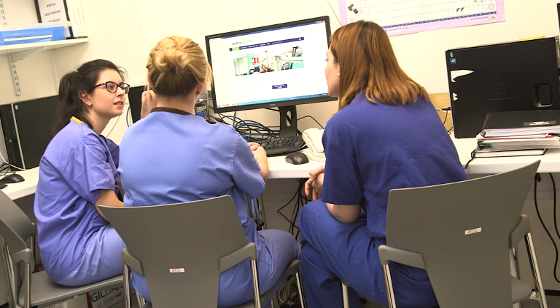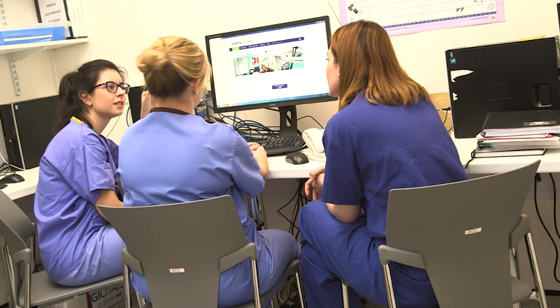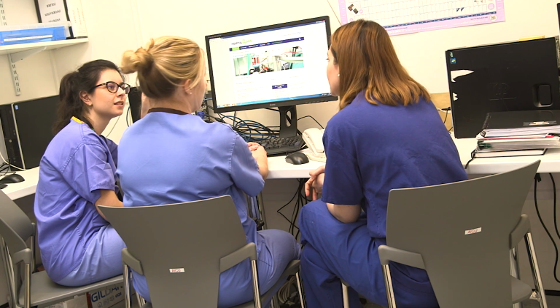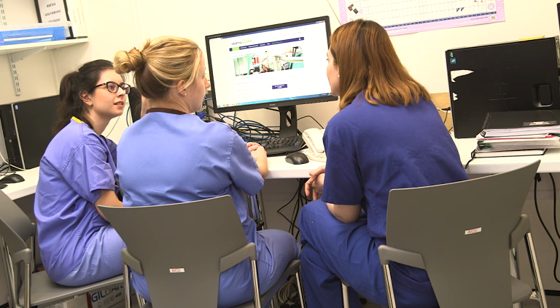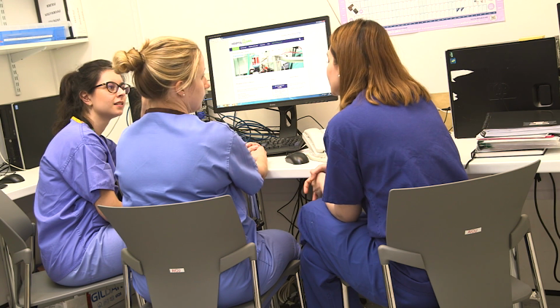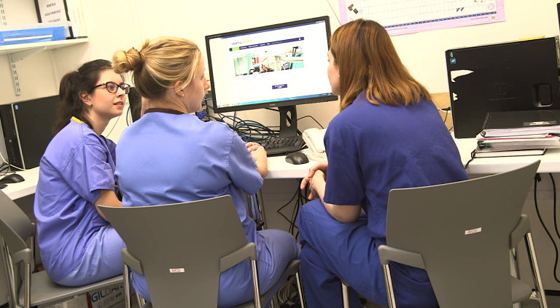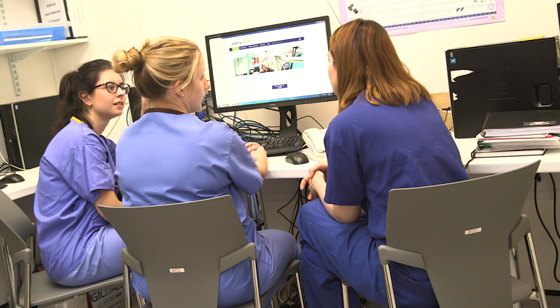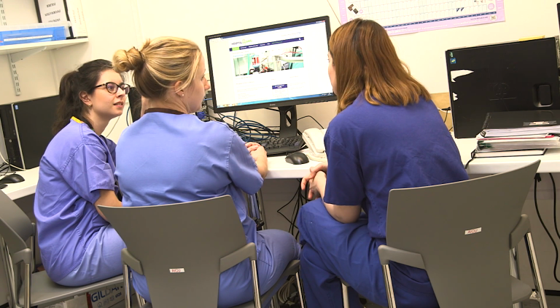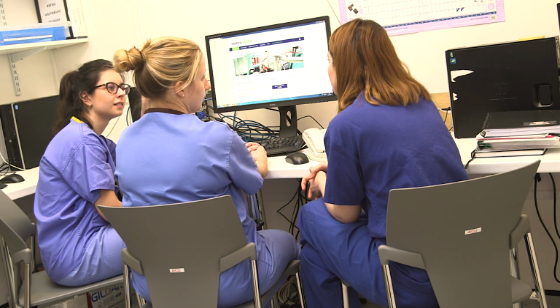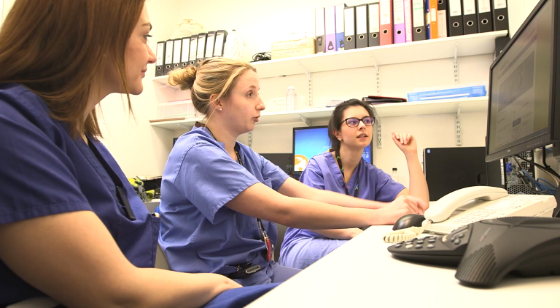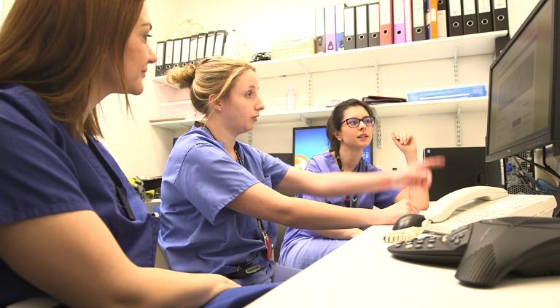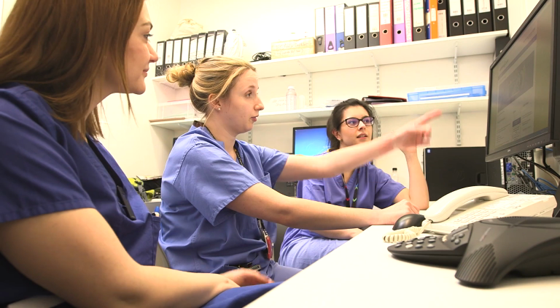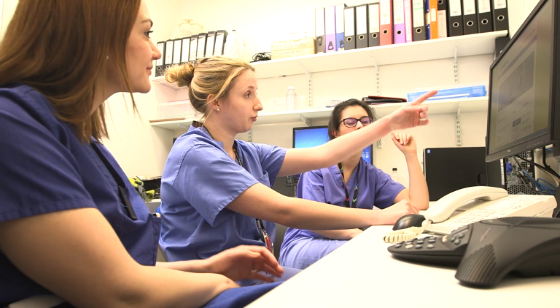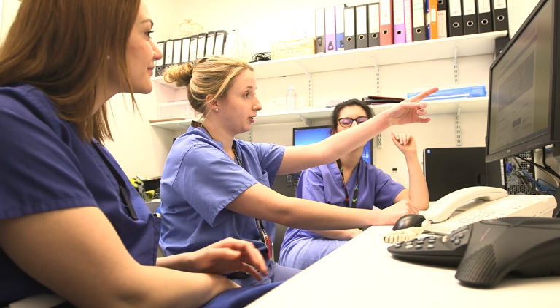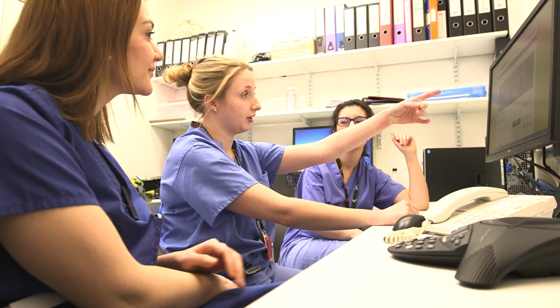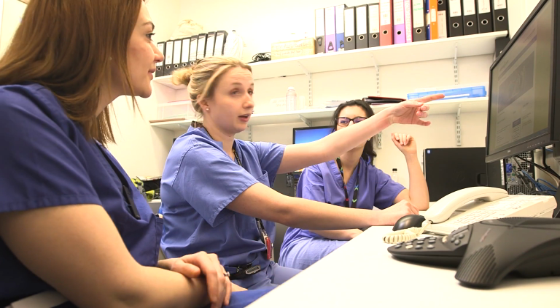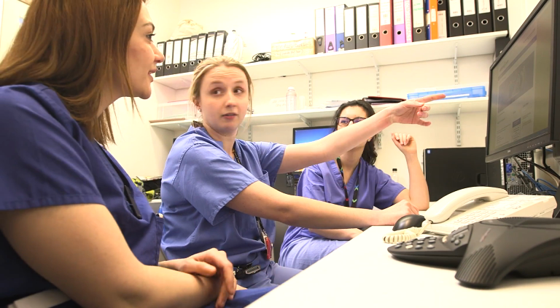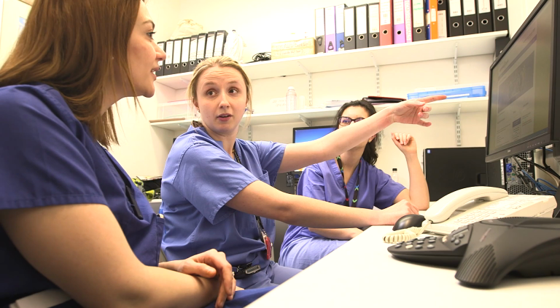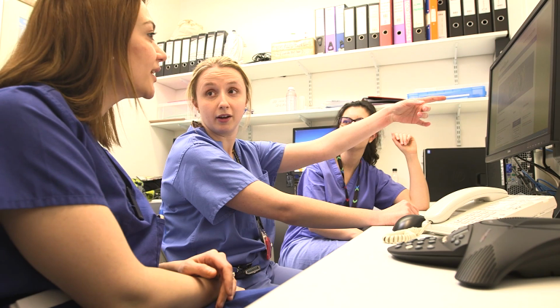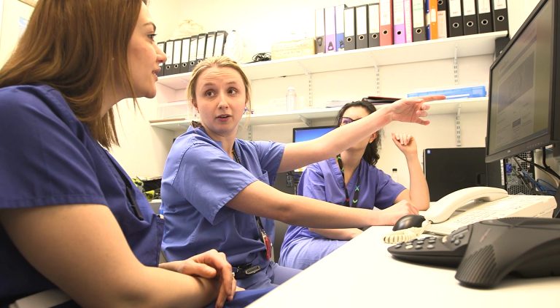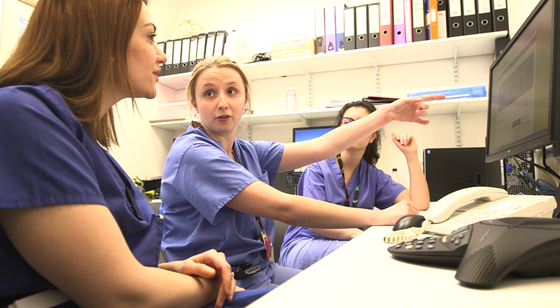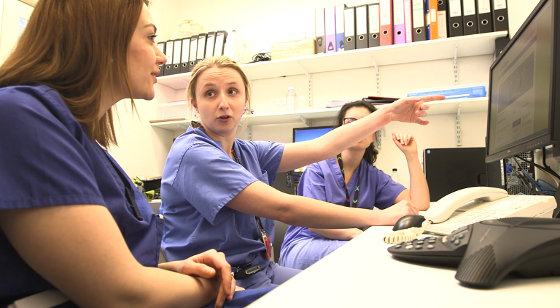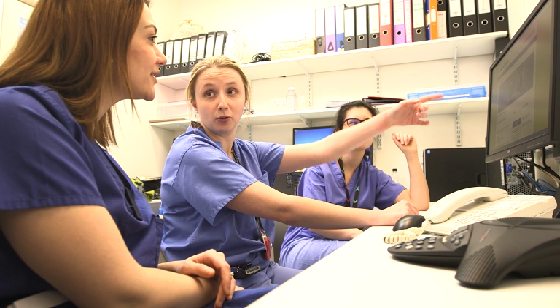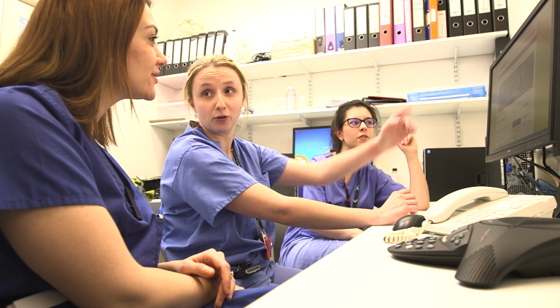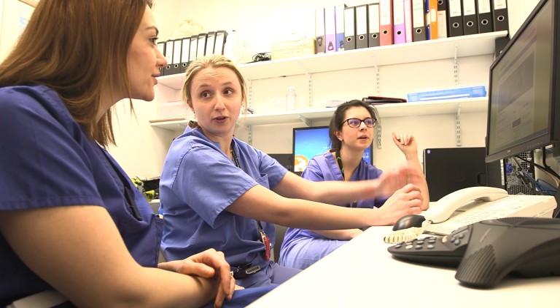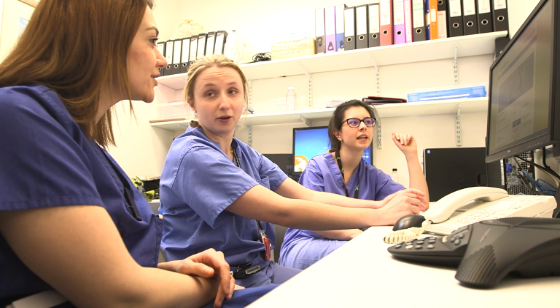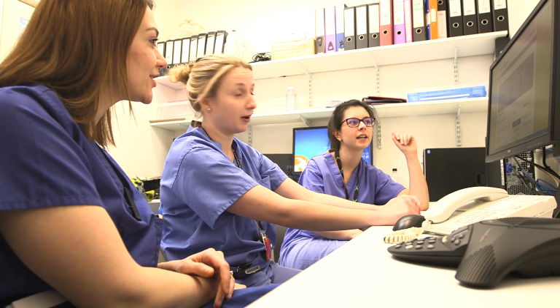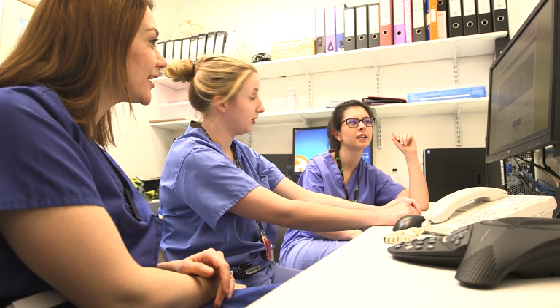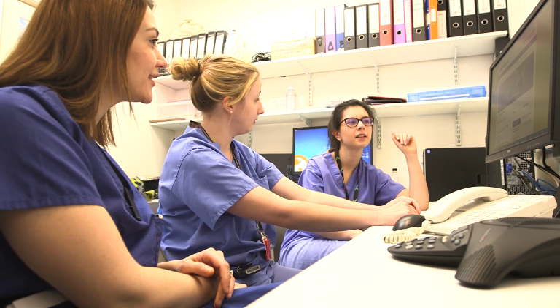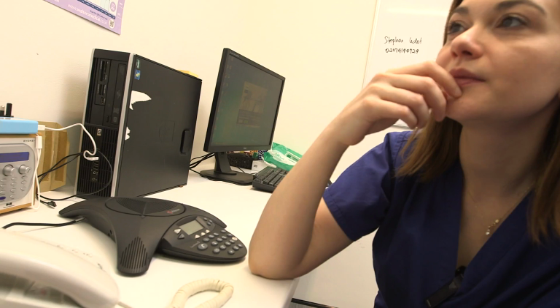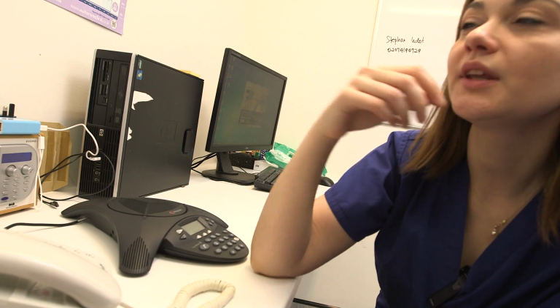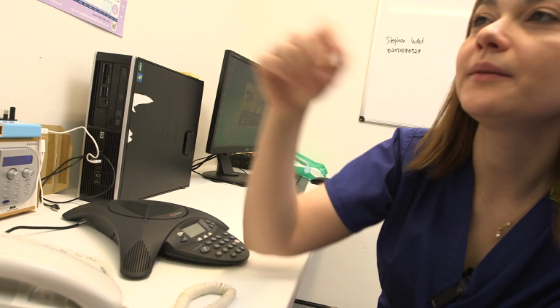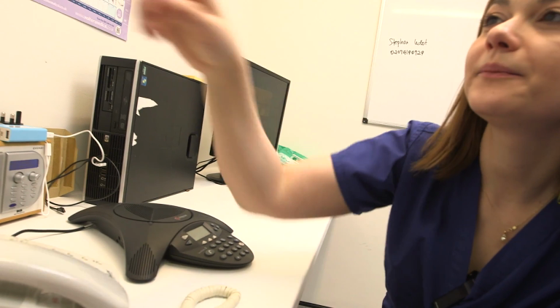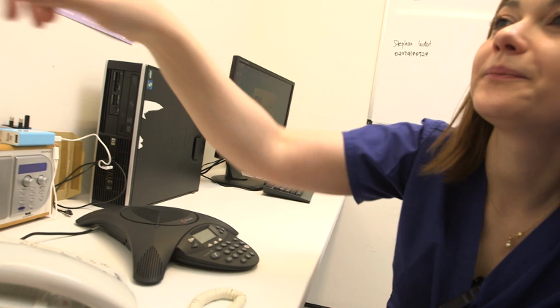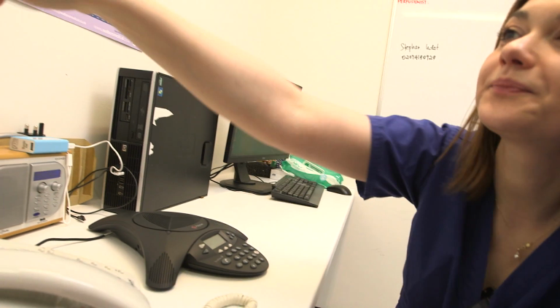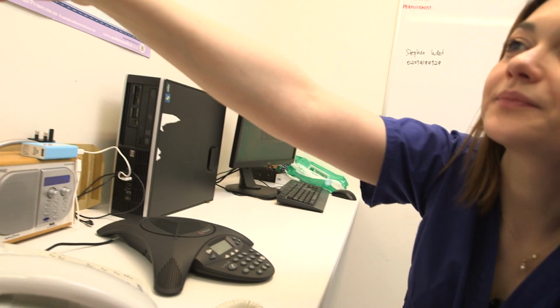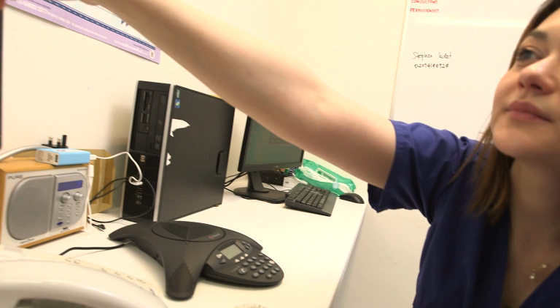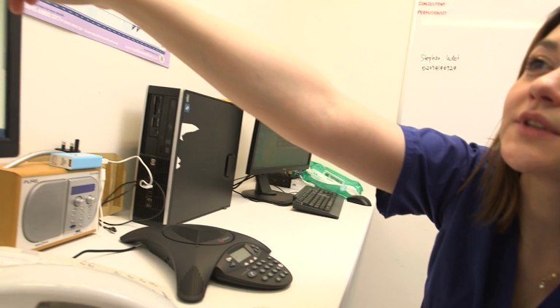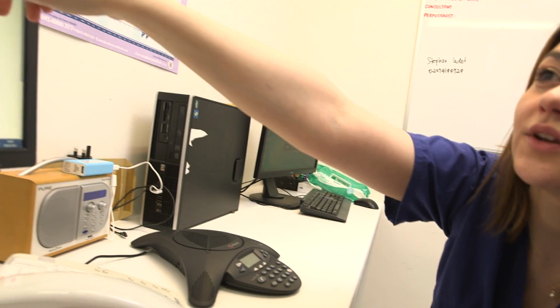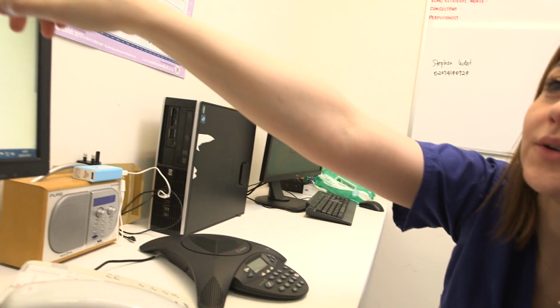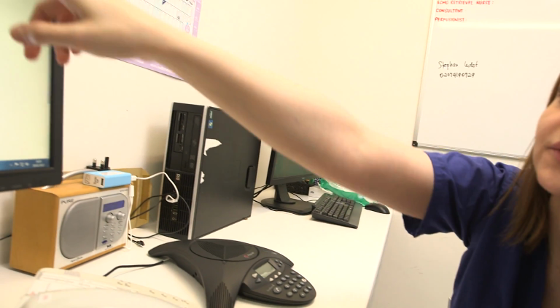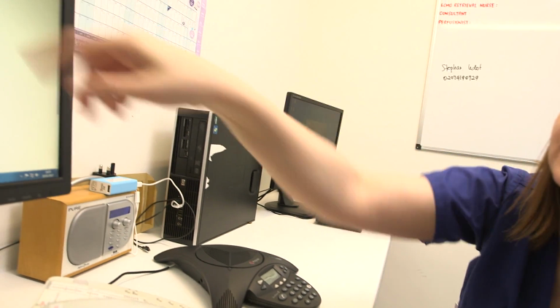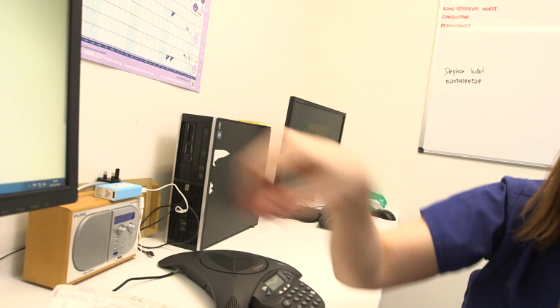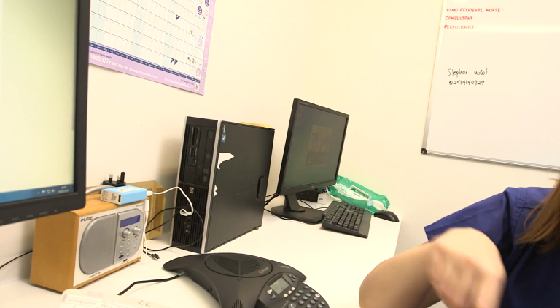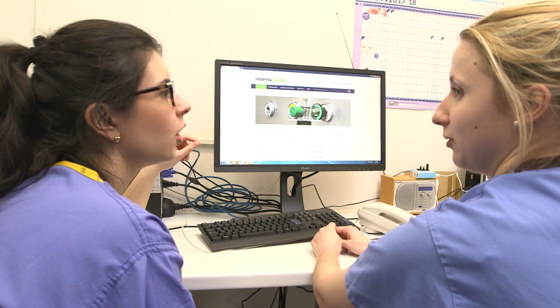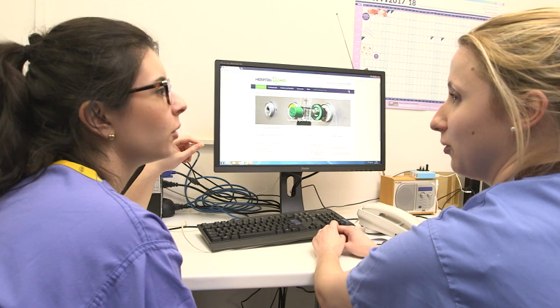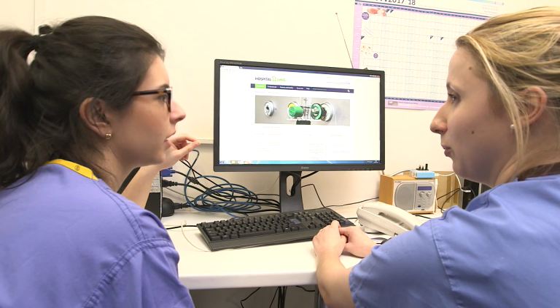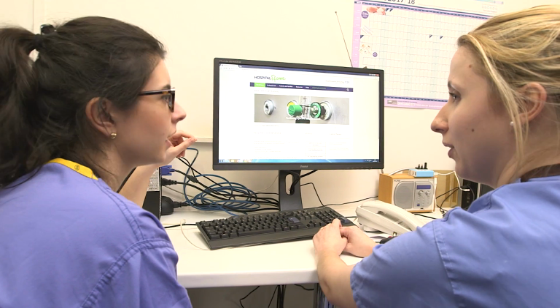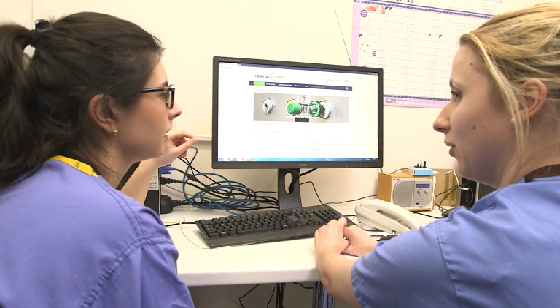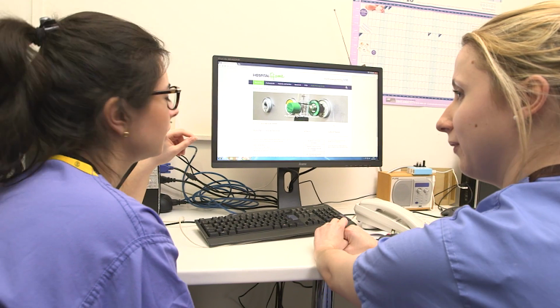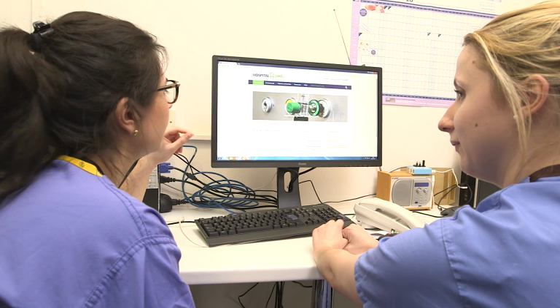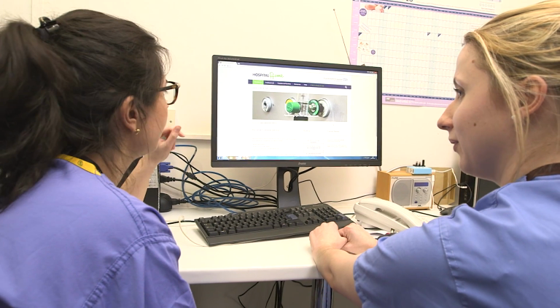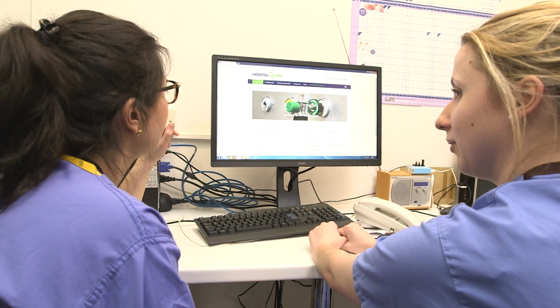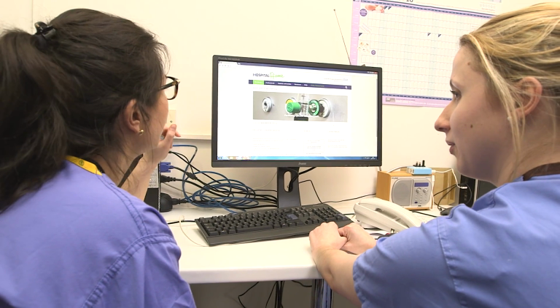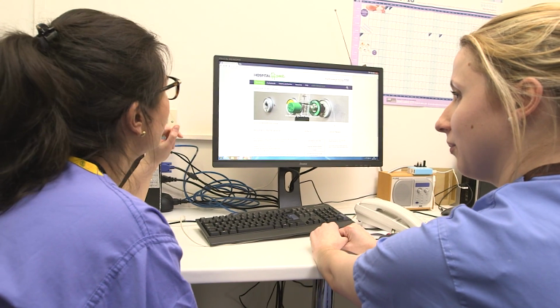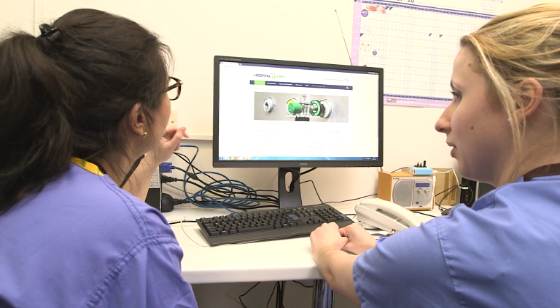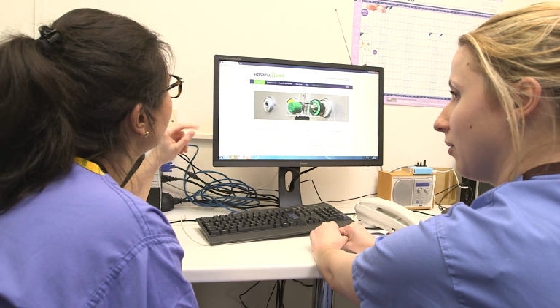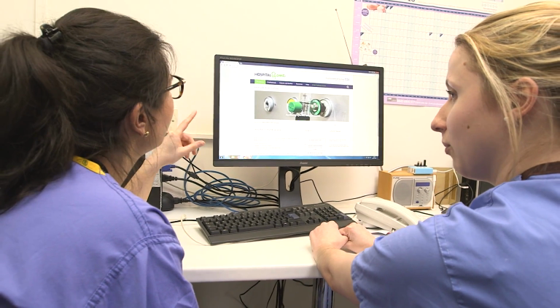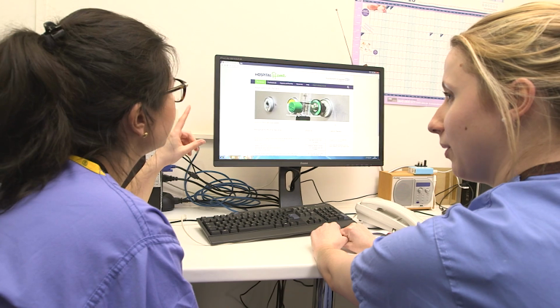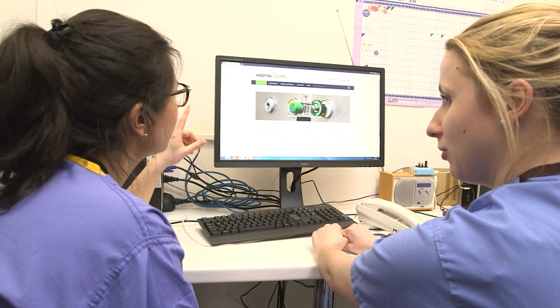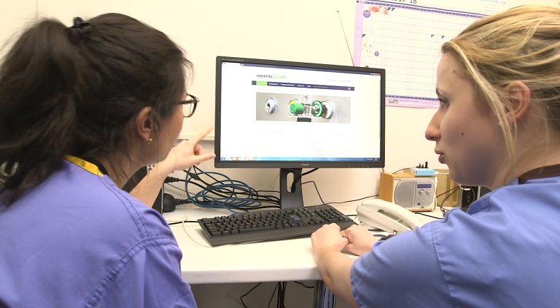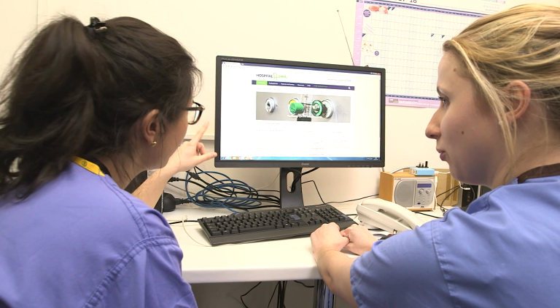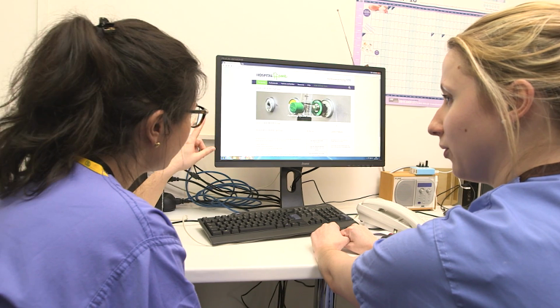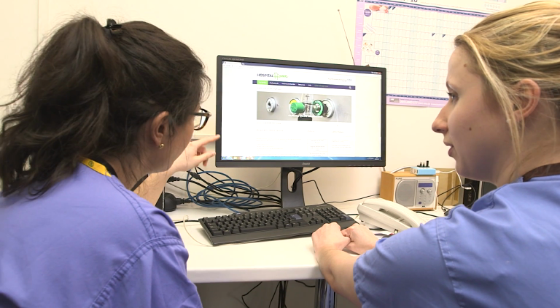Importantly, the hub gives members of the ECMO team a private space to discuss patients and communicate with referrers and the ECMO network.